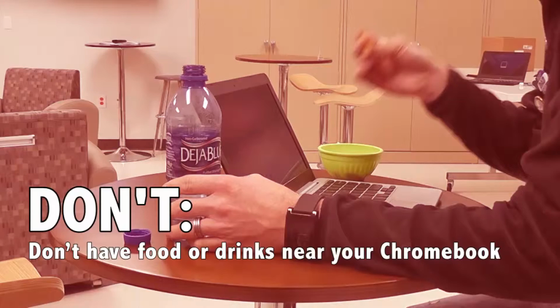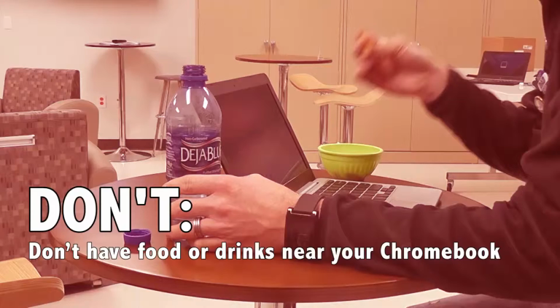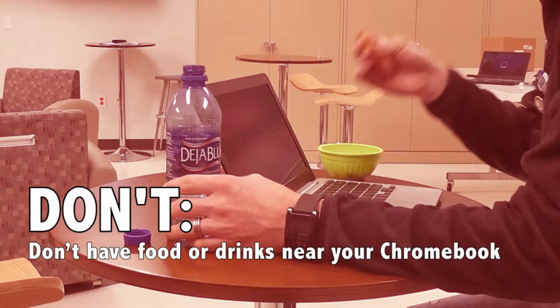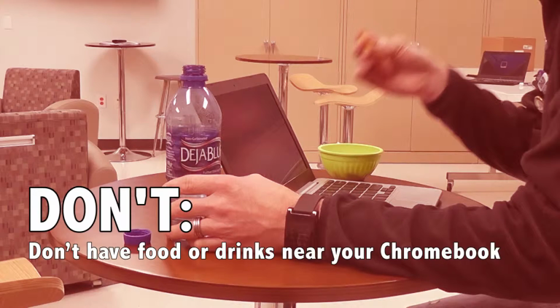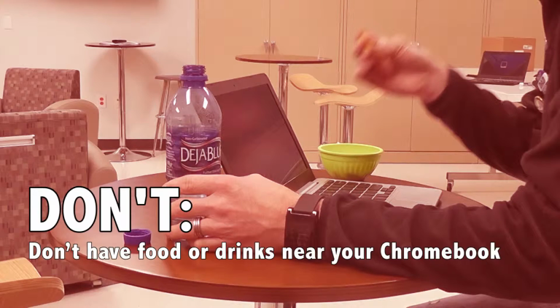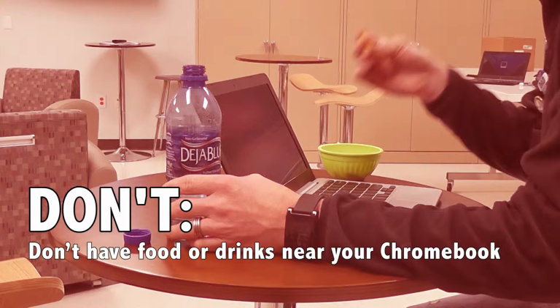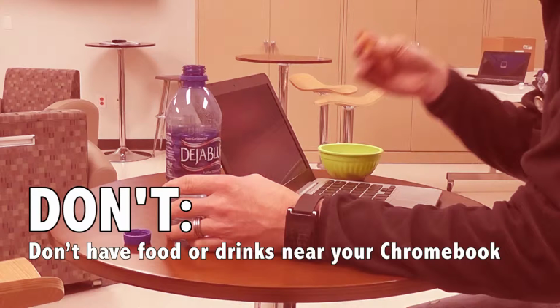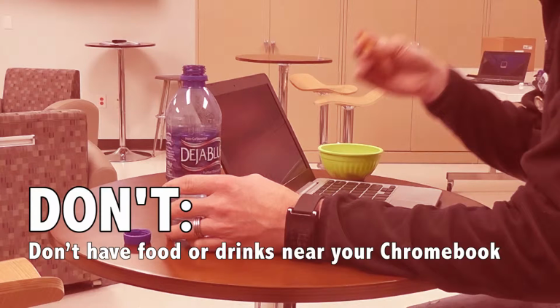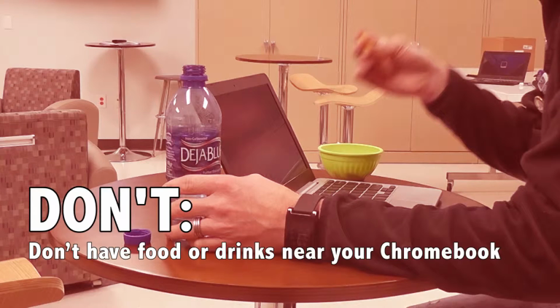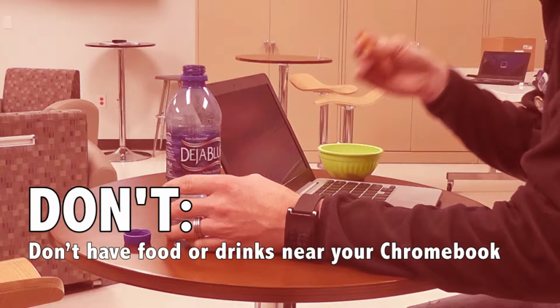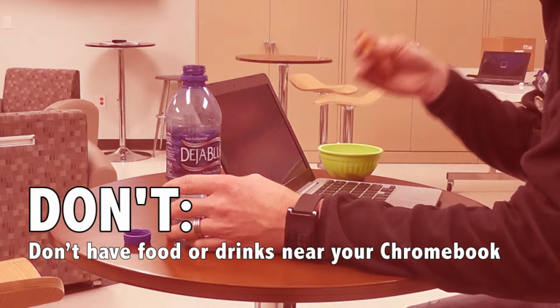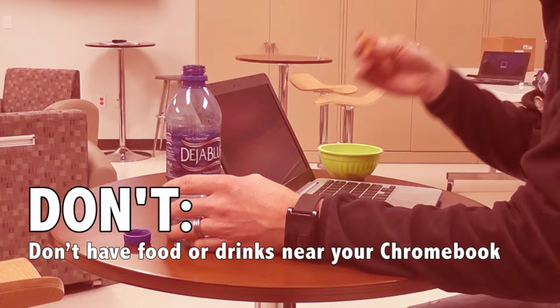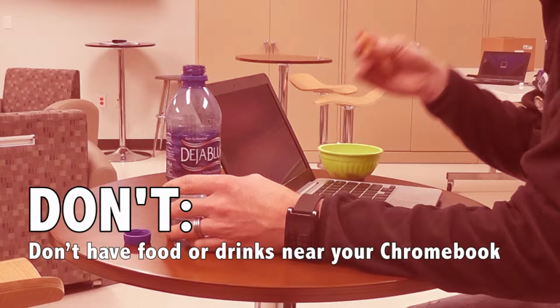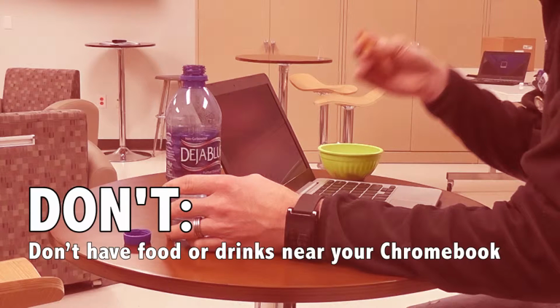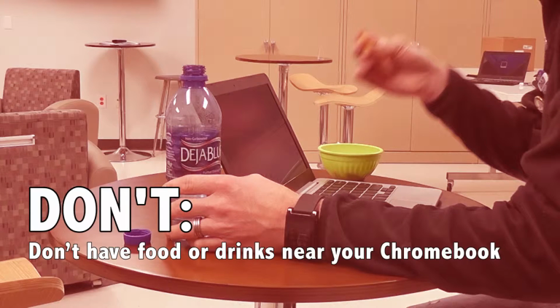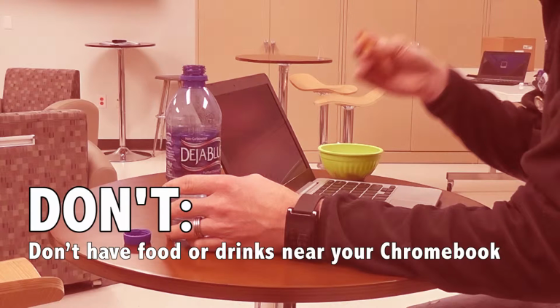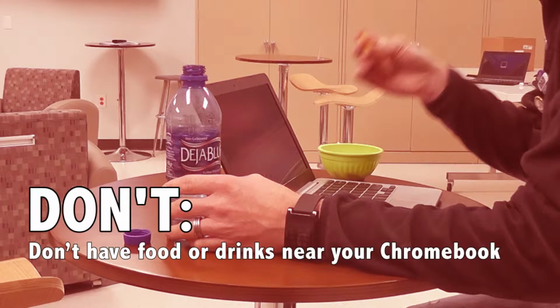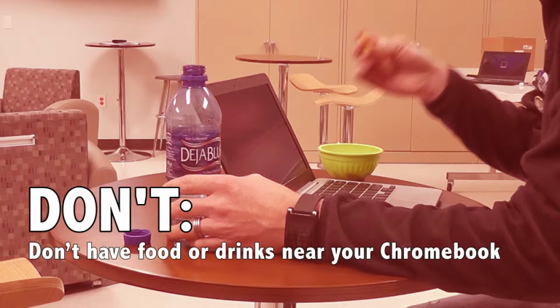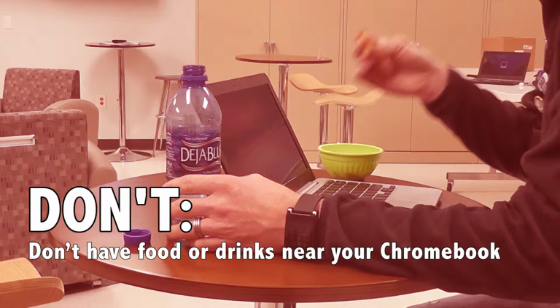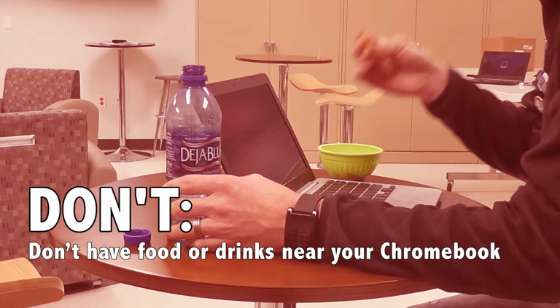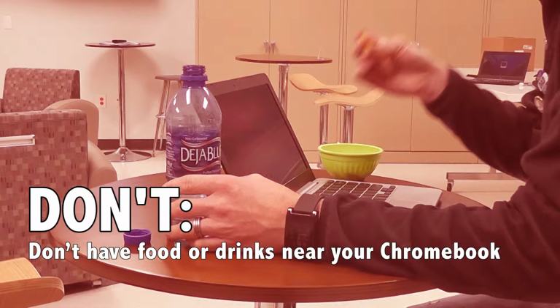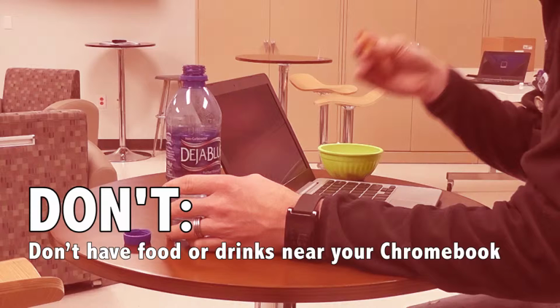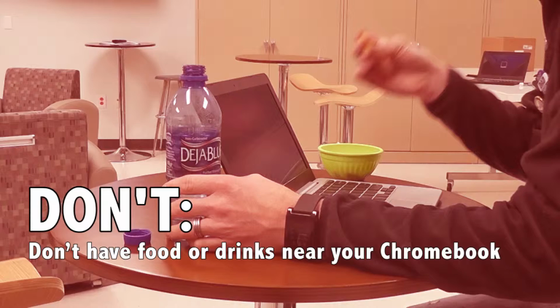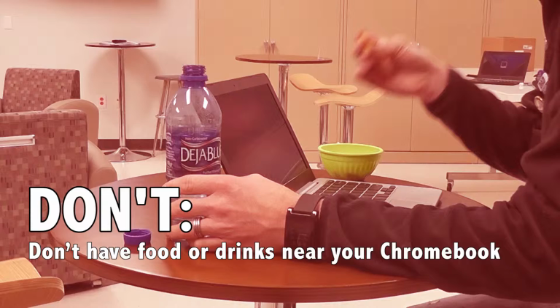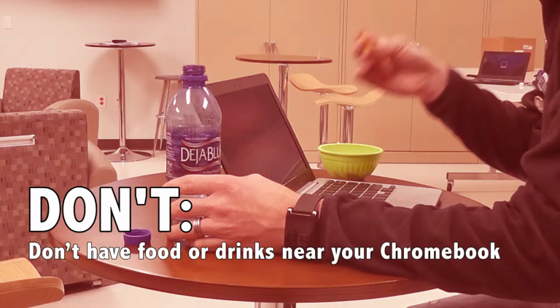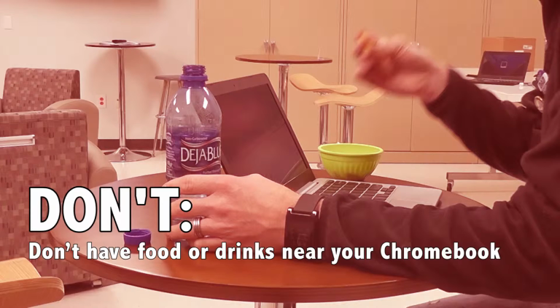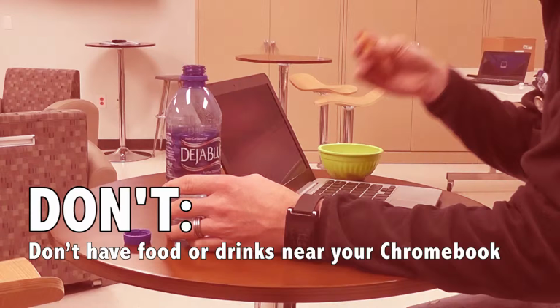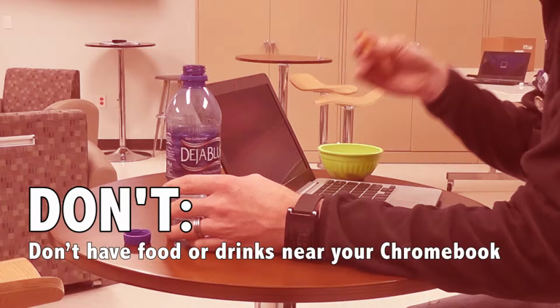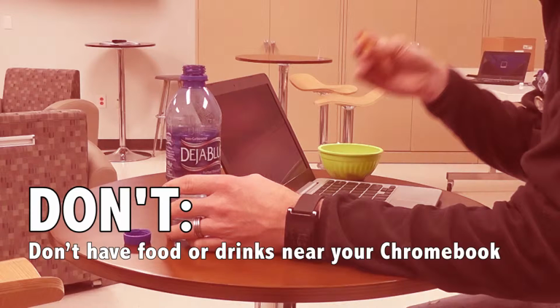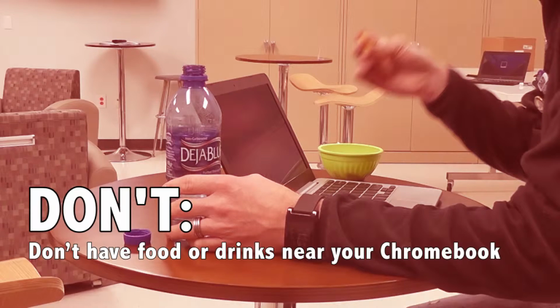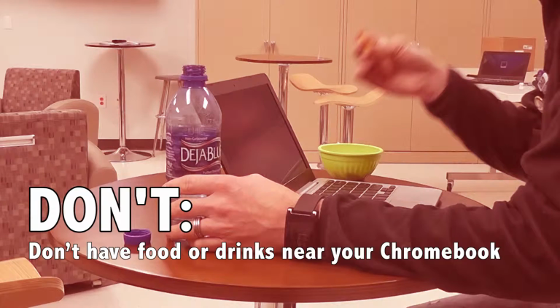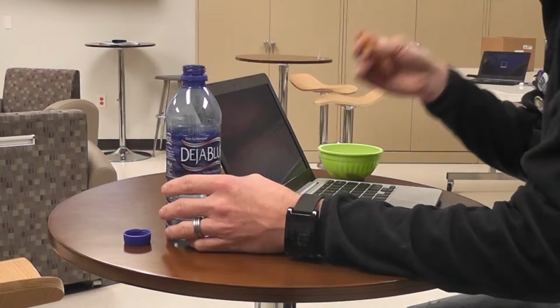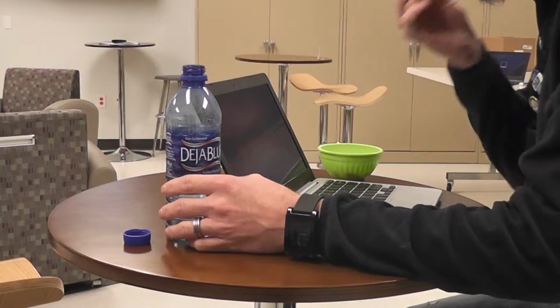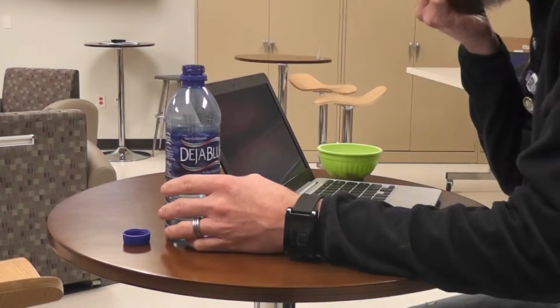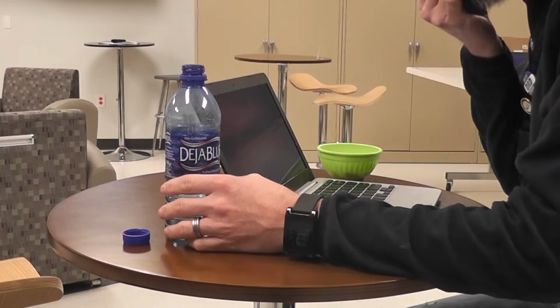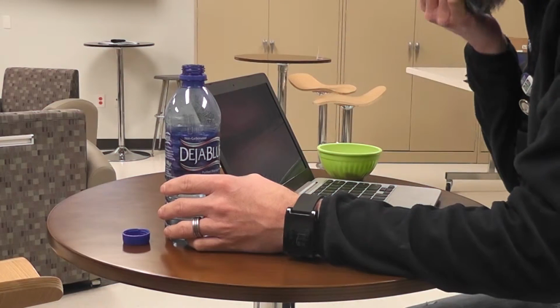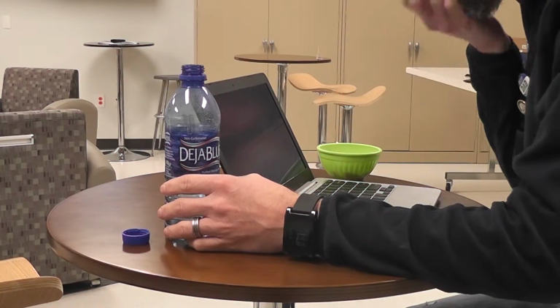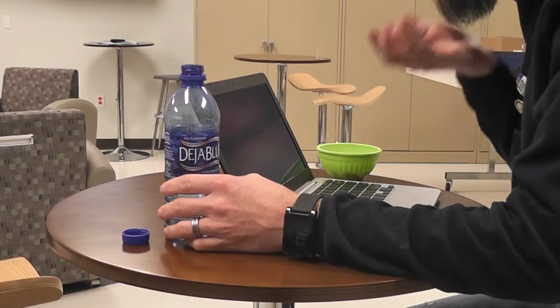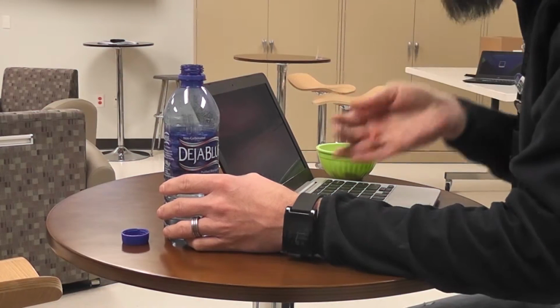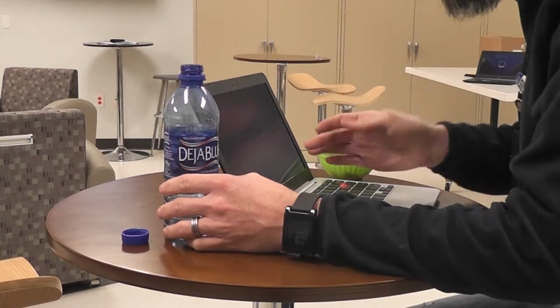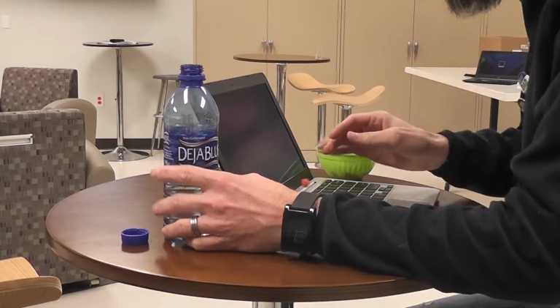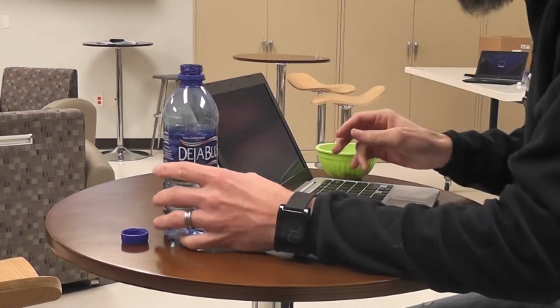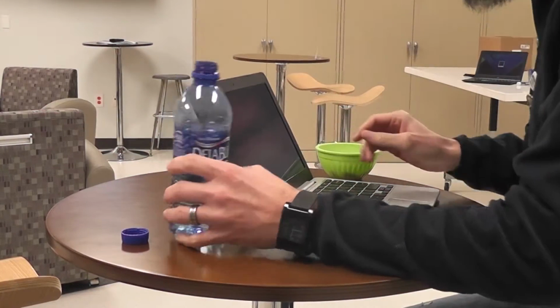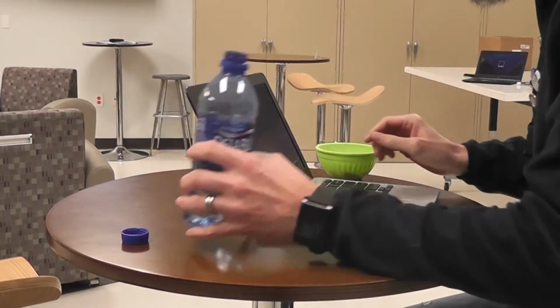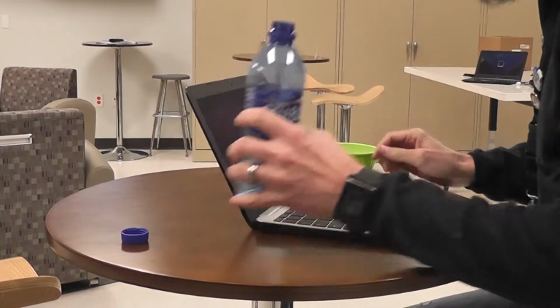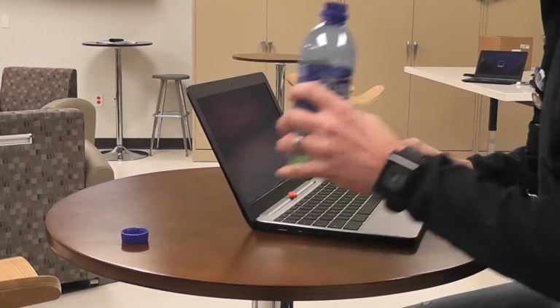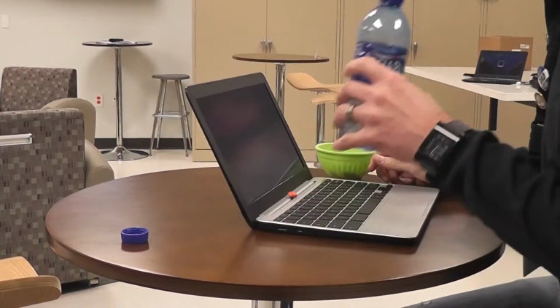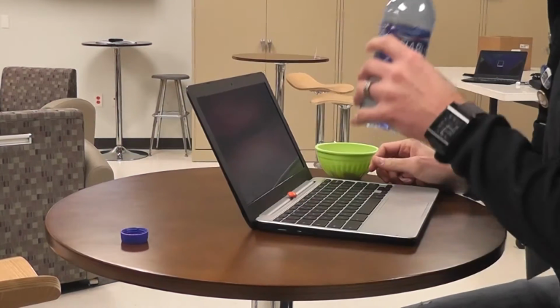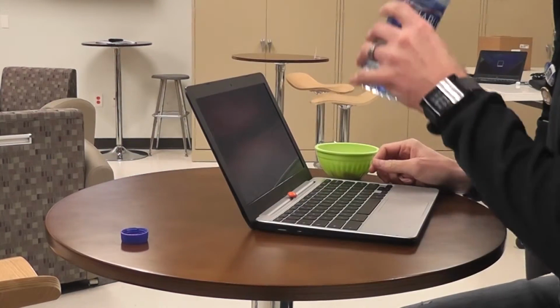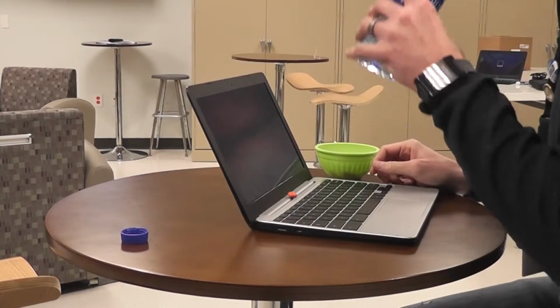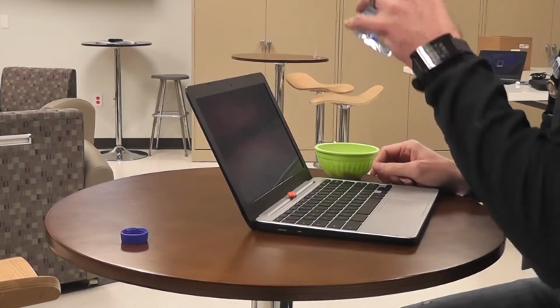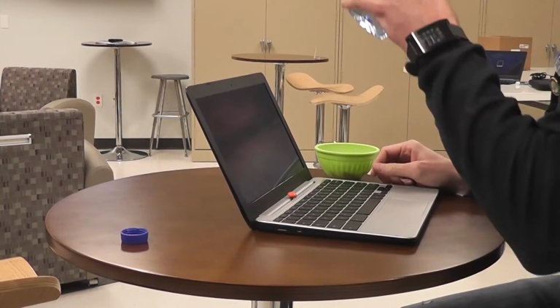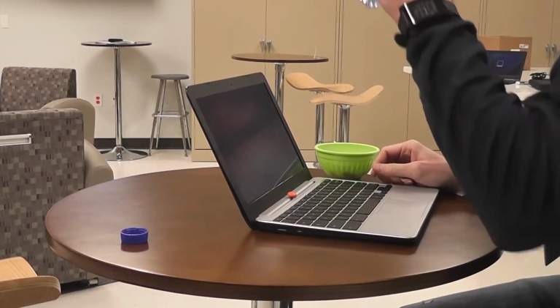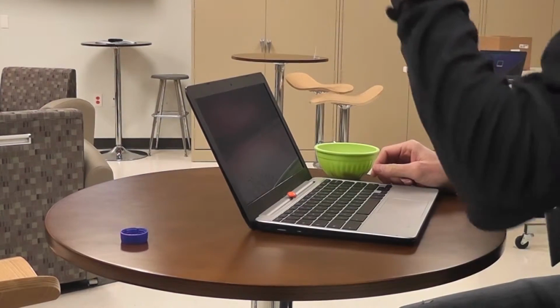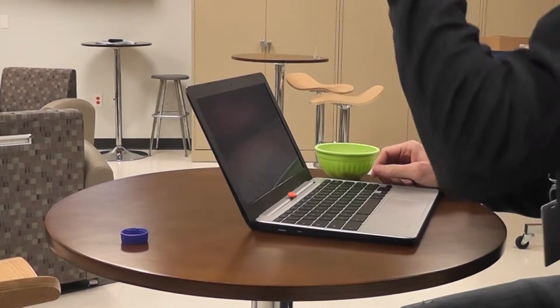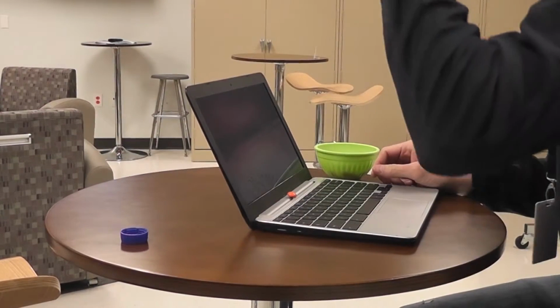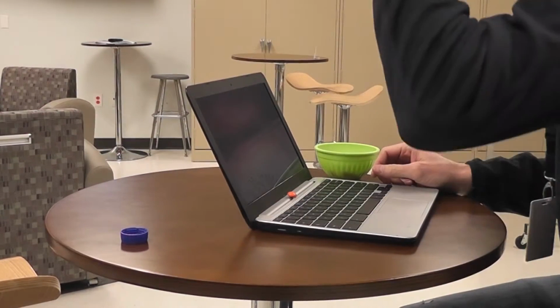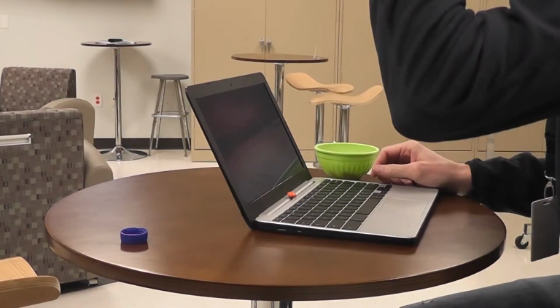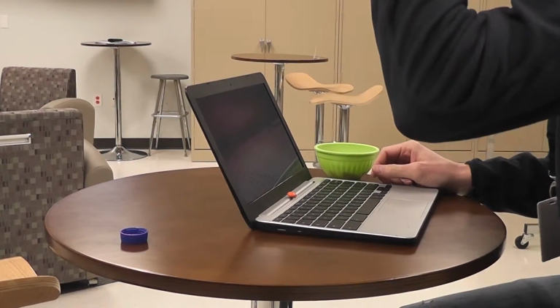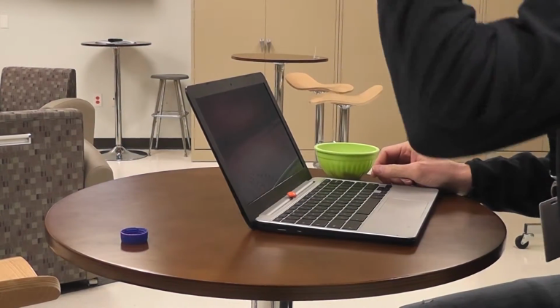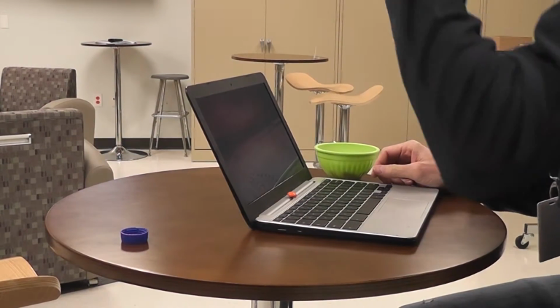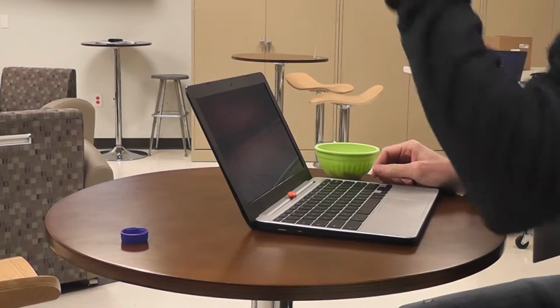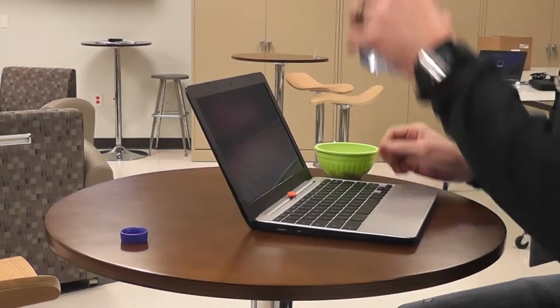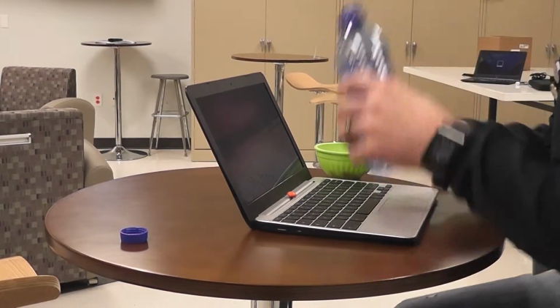Don't have food or drinks near your Chromebook. If you spill anything on your Chromebook, you could possibly damage it and then it would have to come back to us.